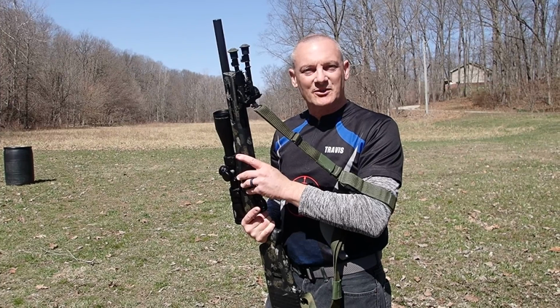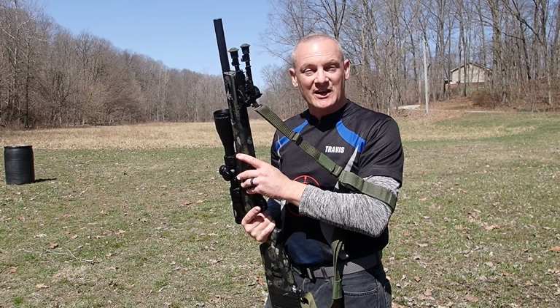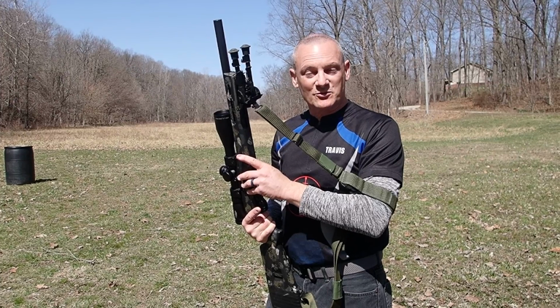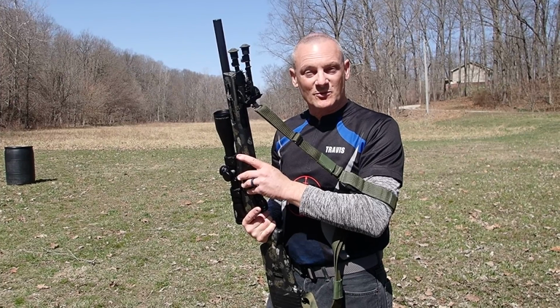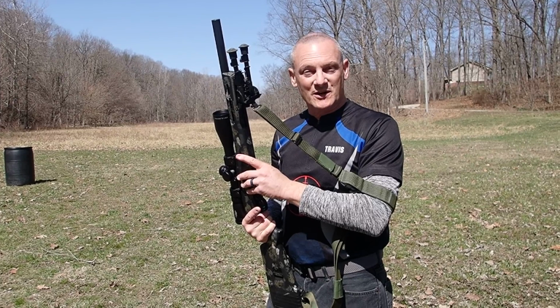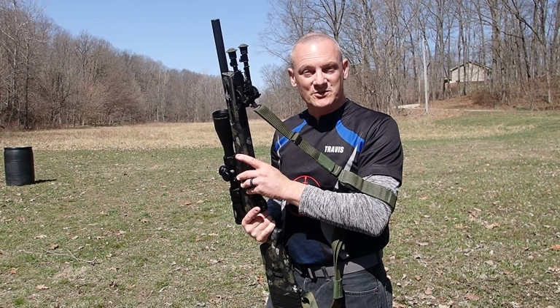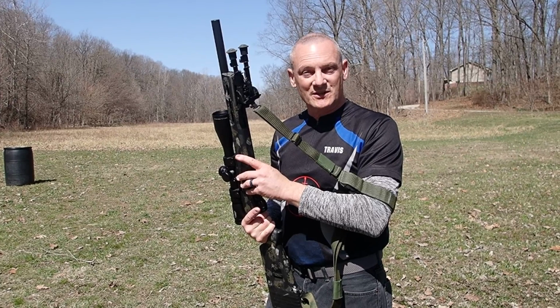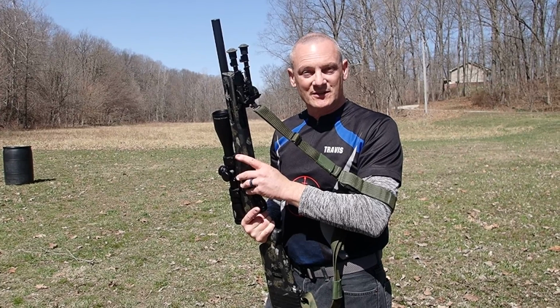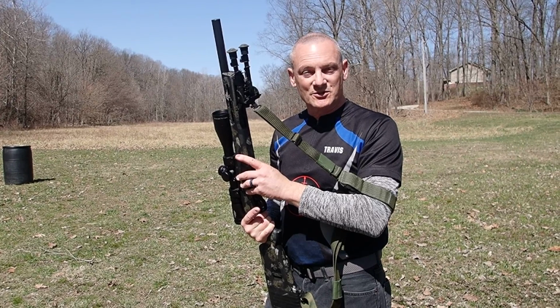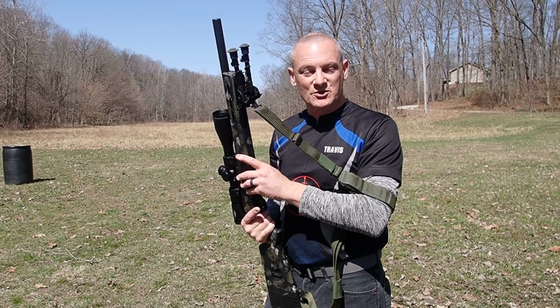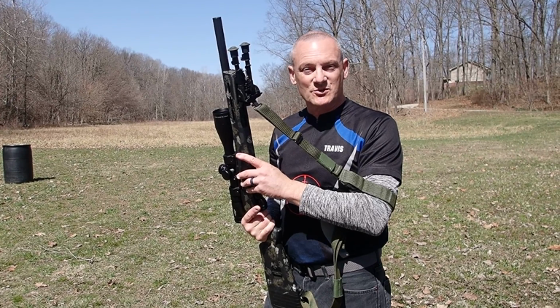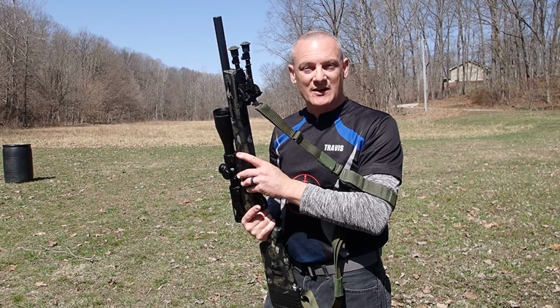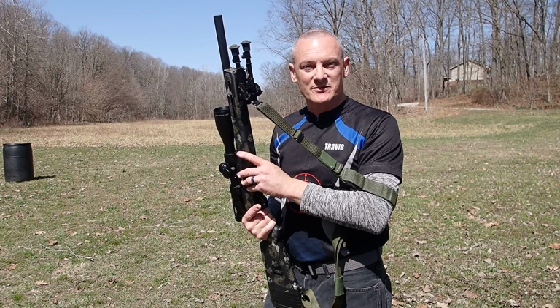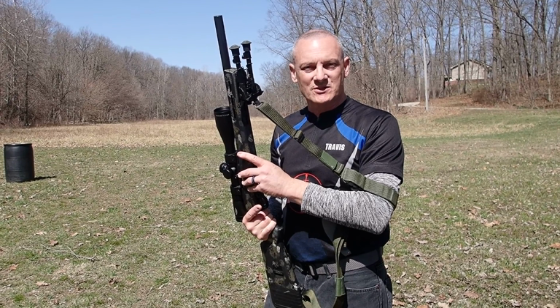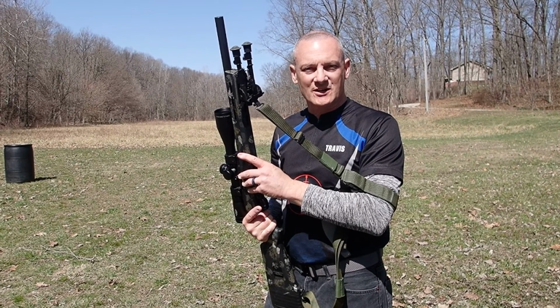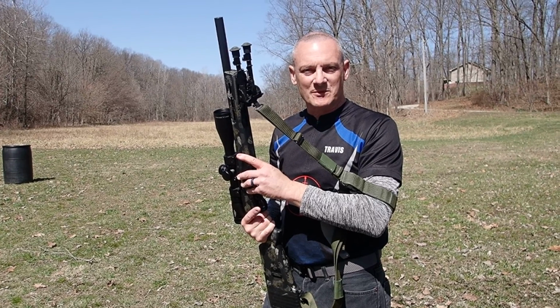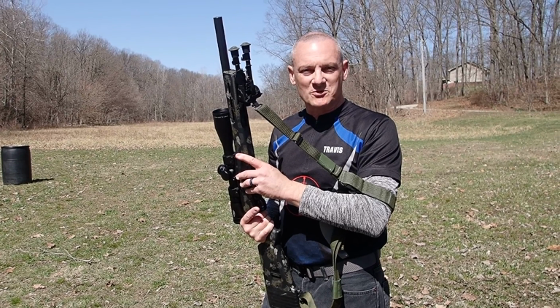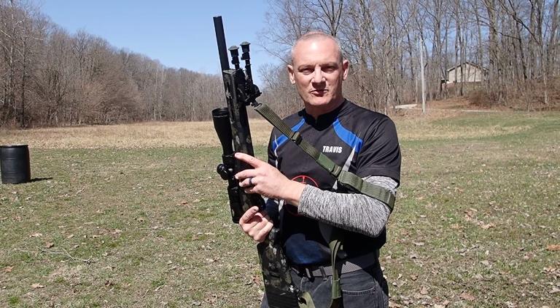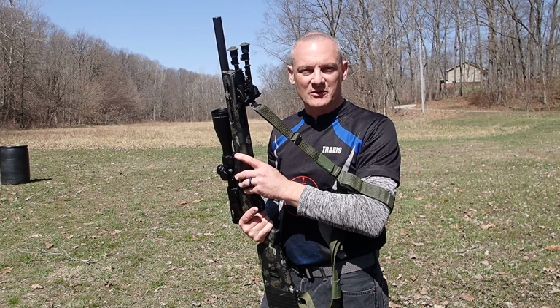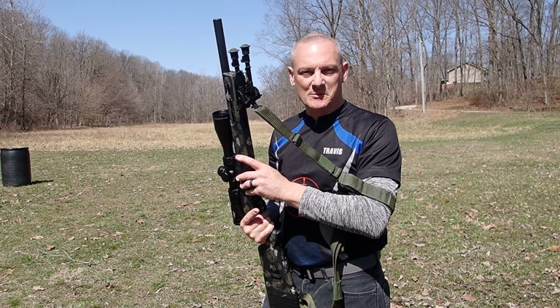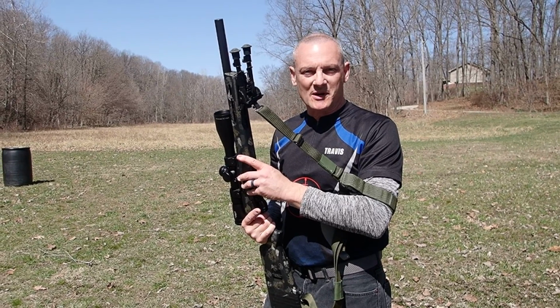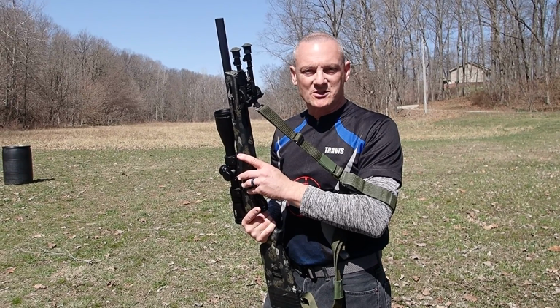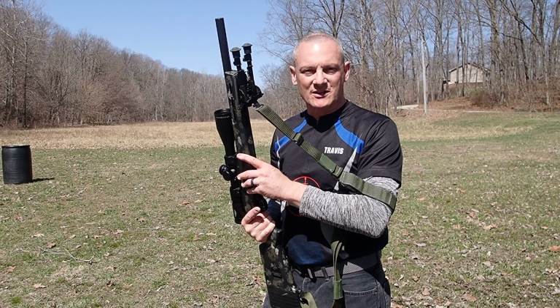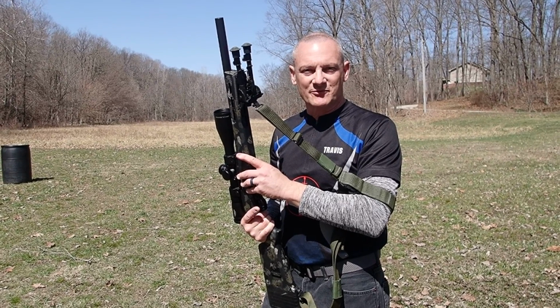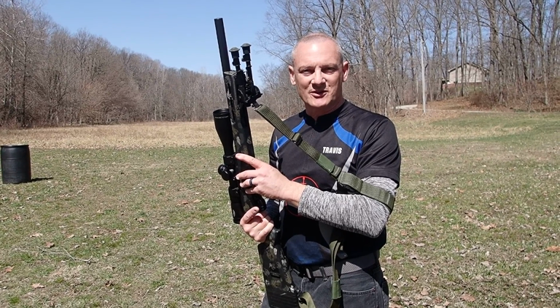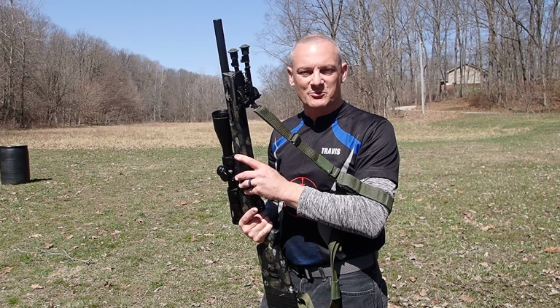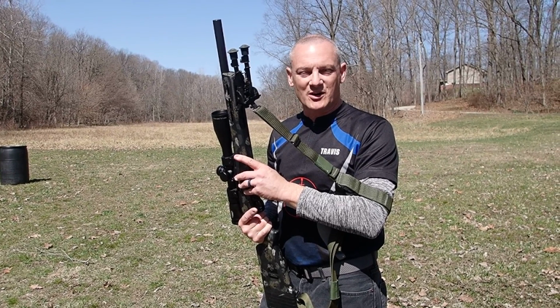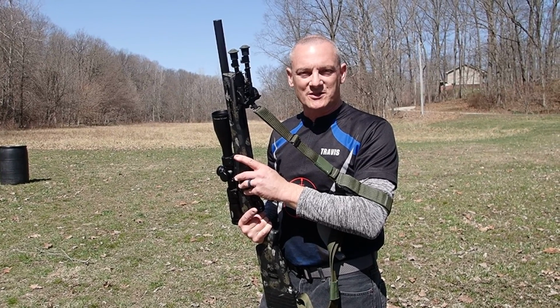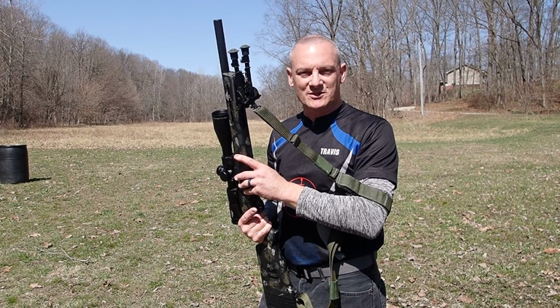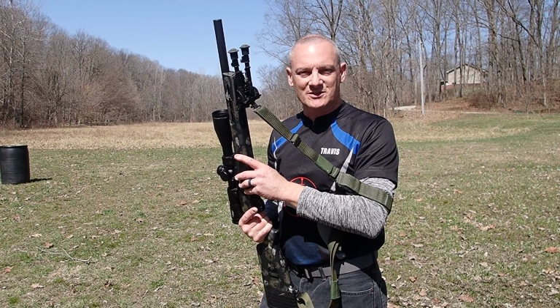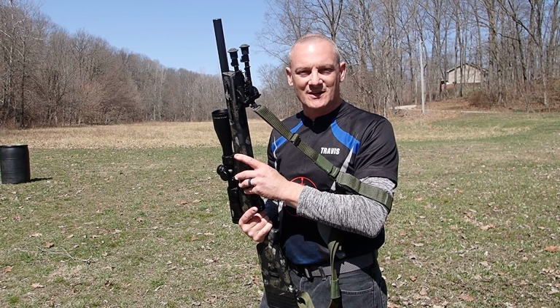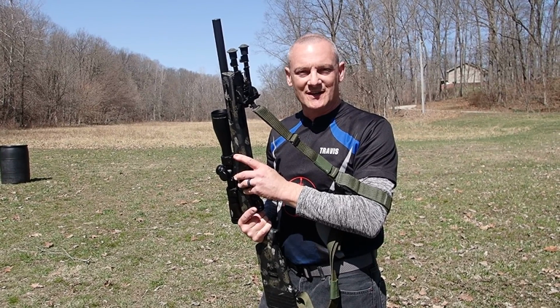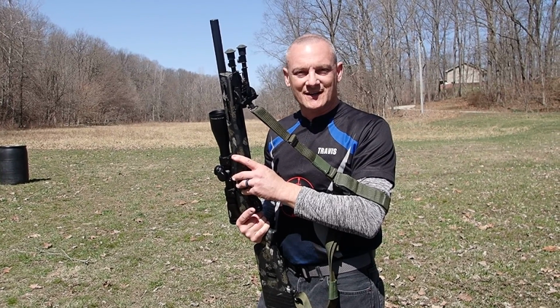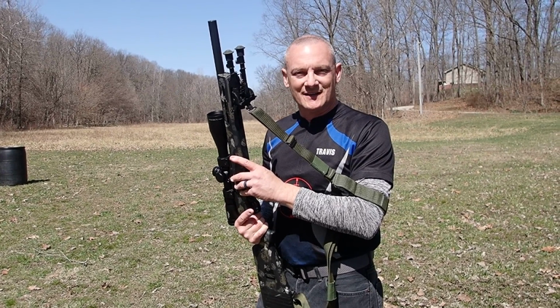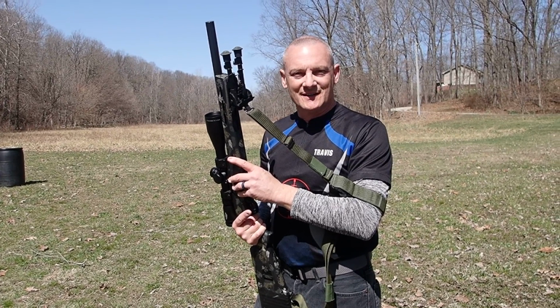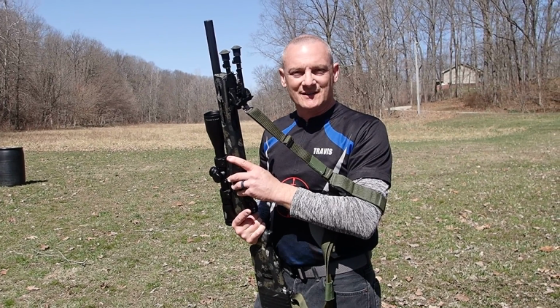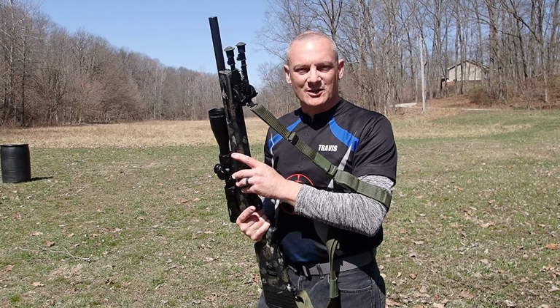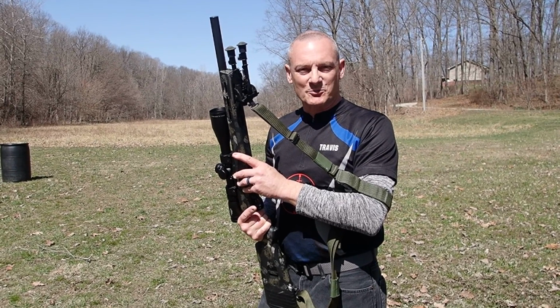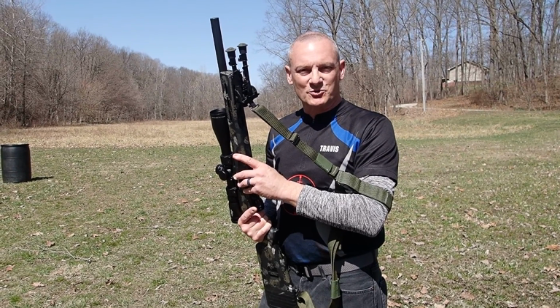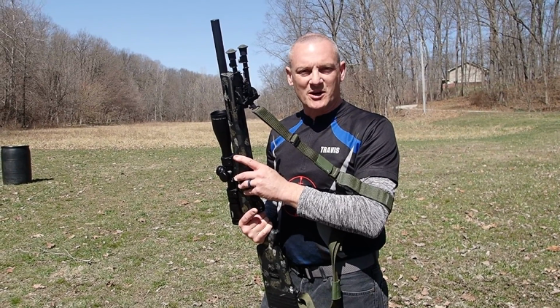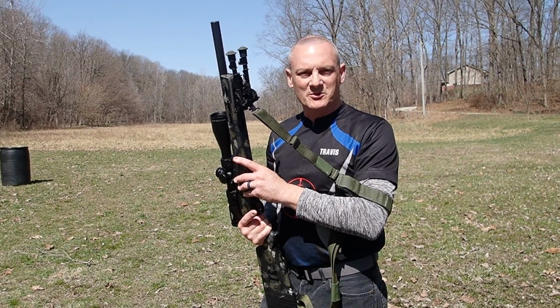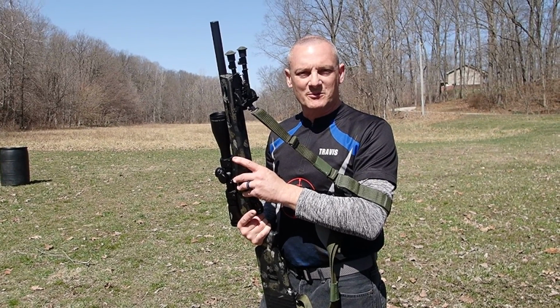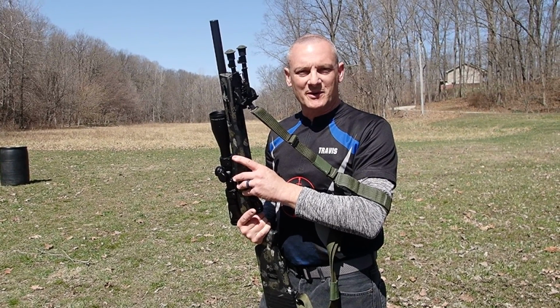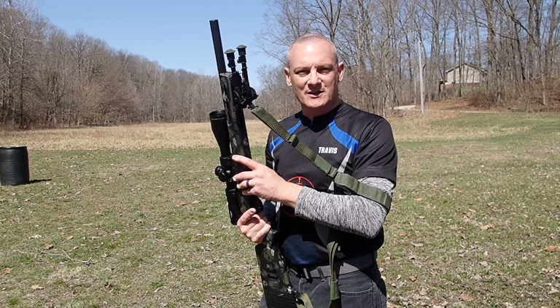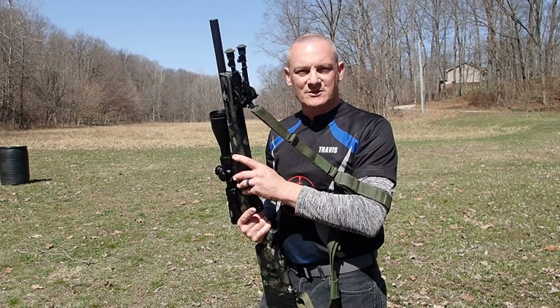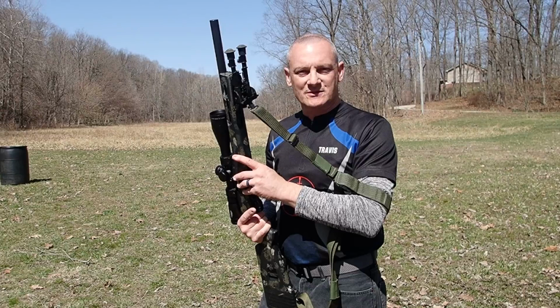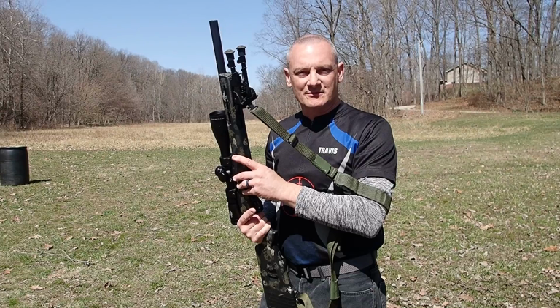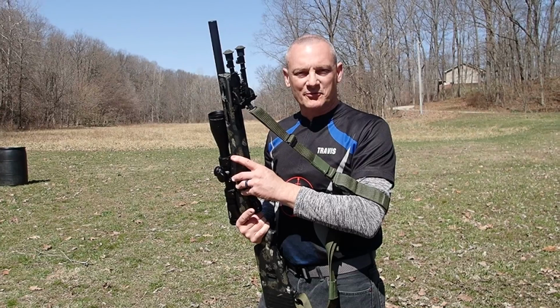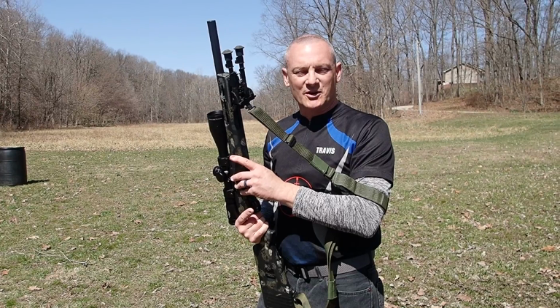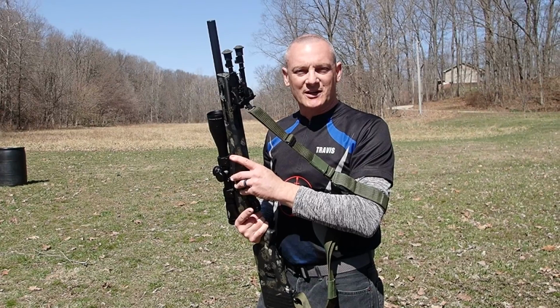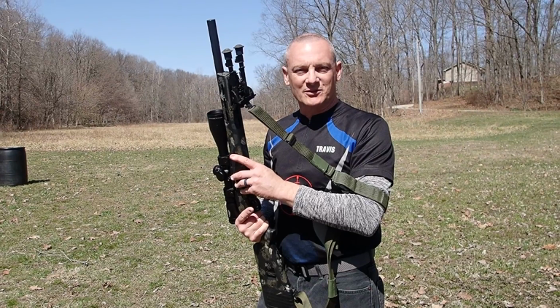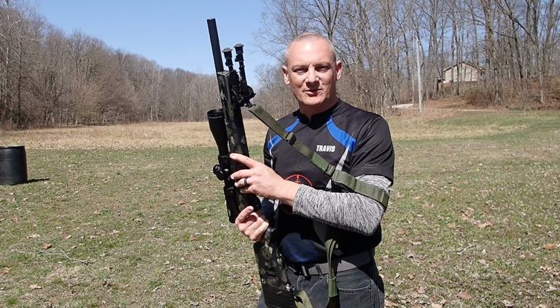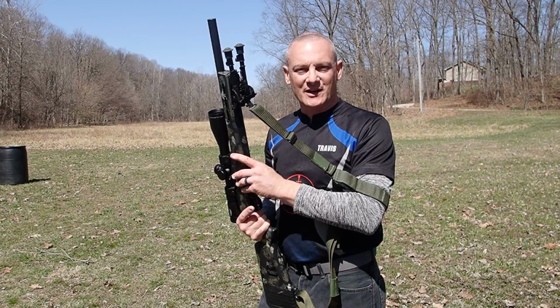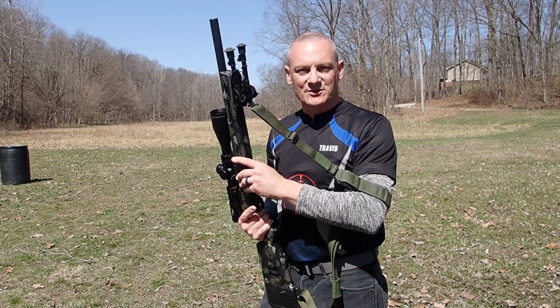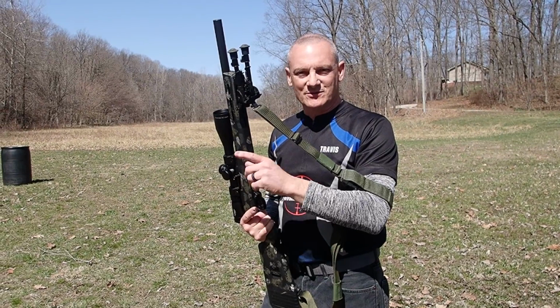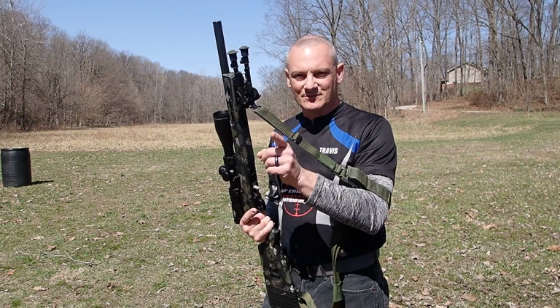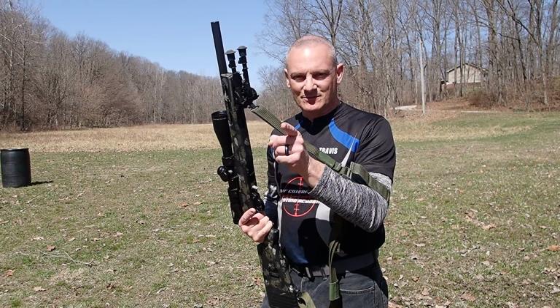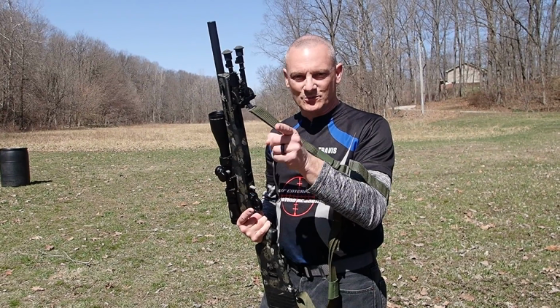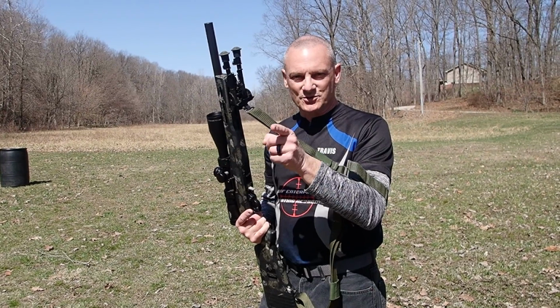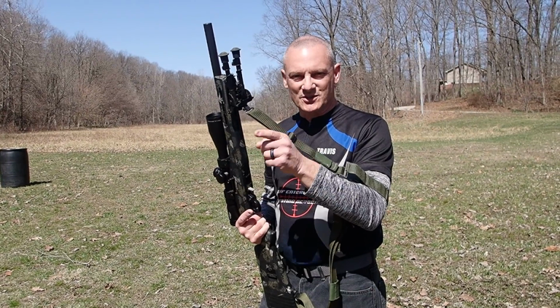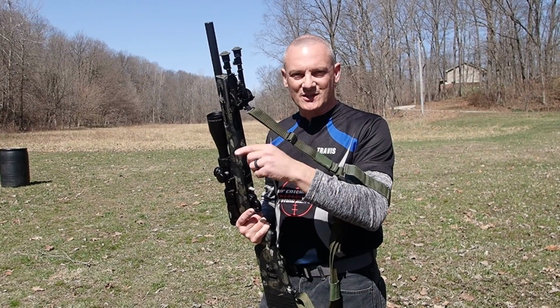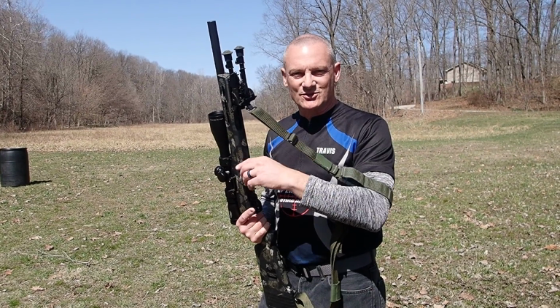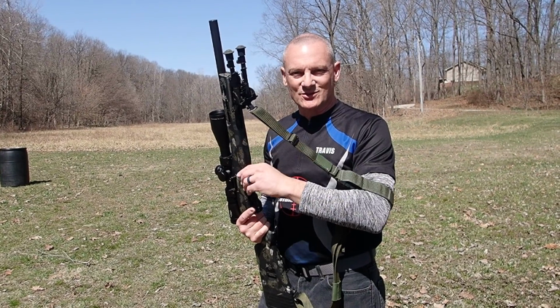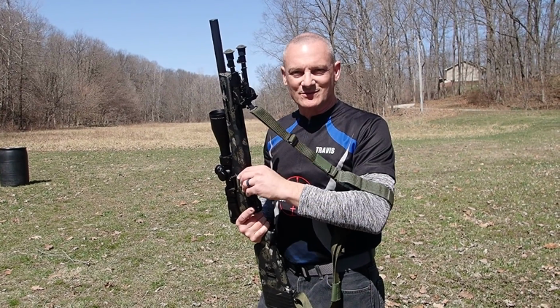Thanks for watching. This is Travis coming to you from MHF Enterprises. Come train with the best, forget the rest. We'll see you soon.